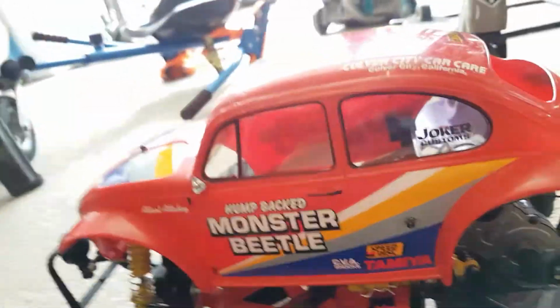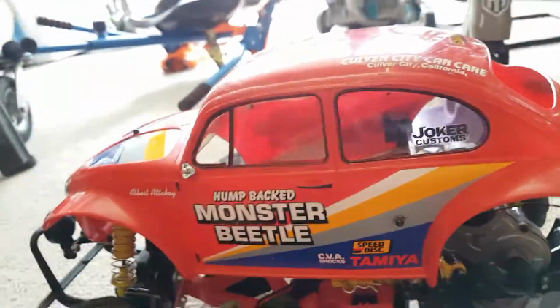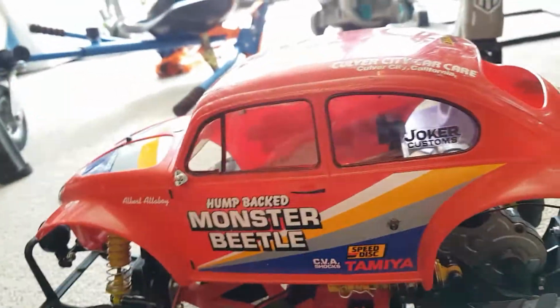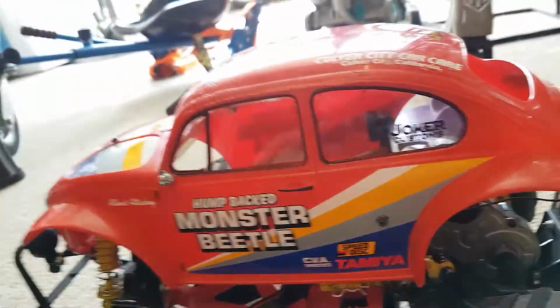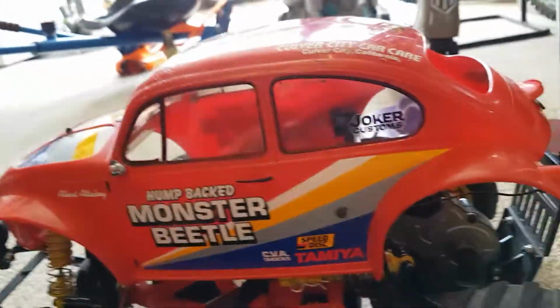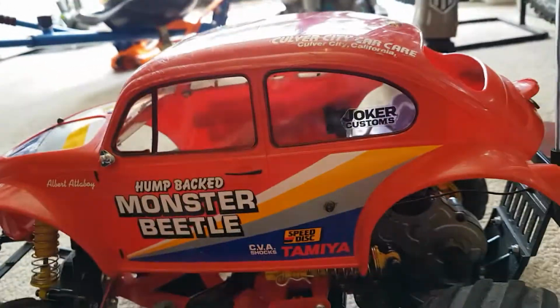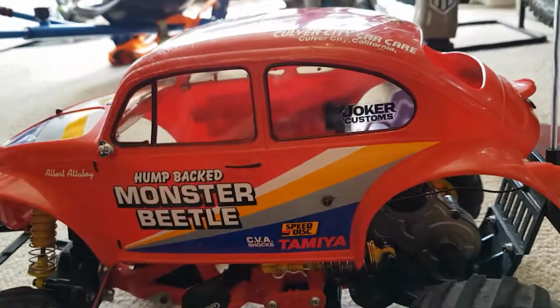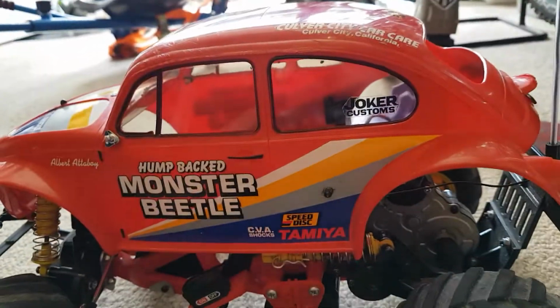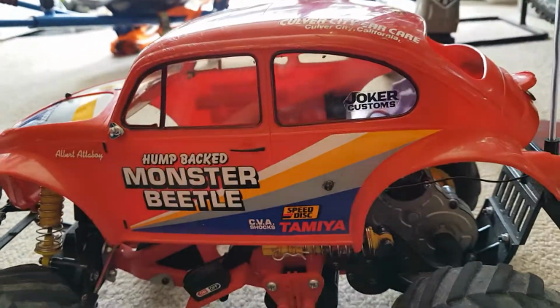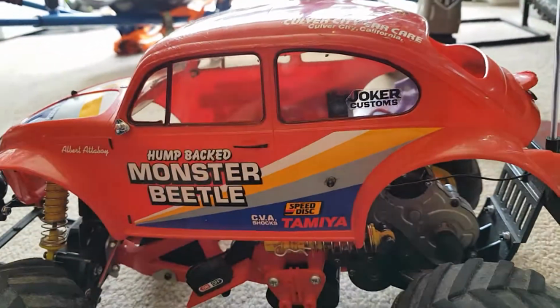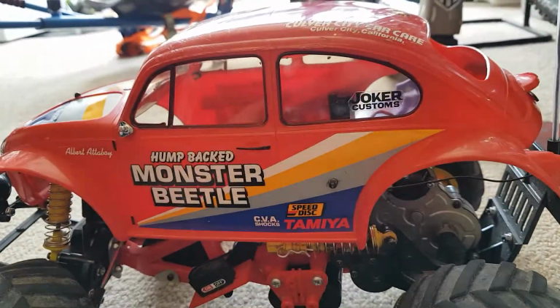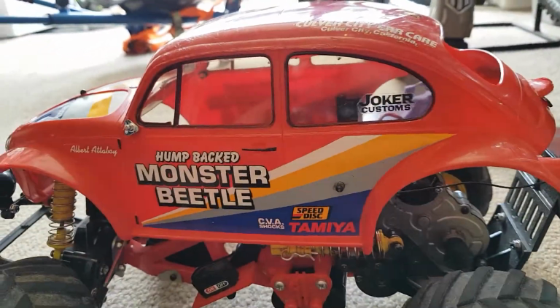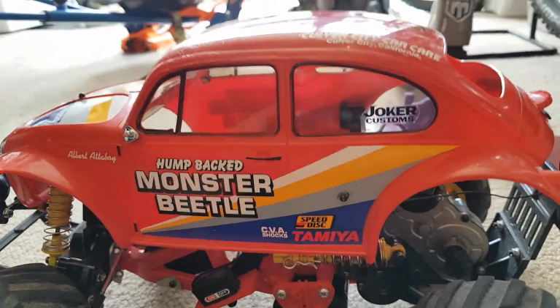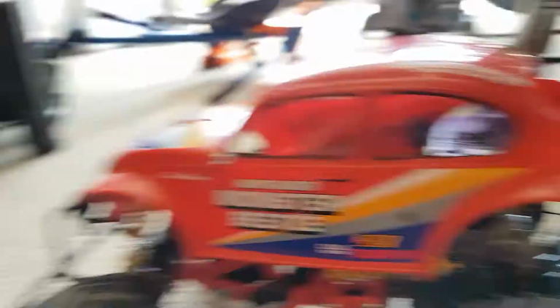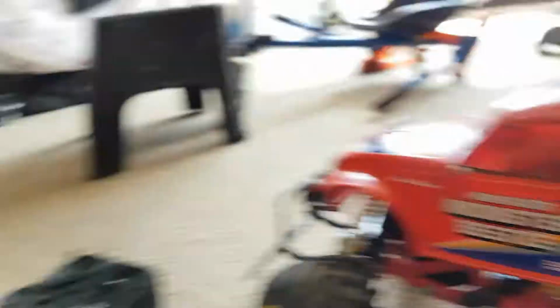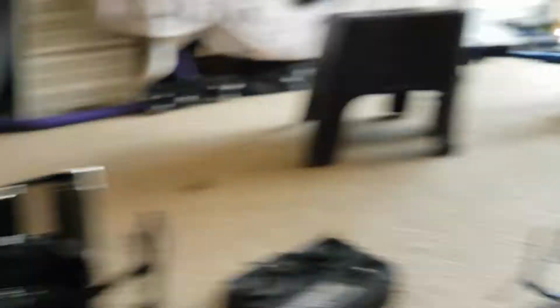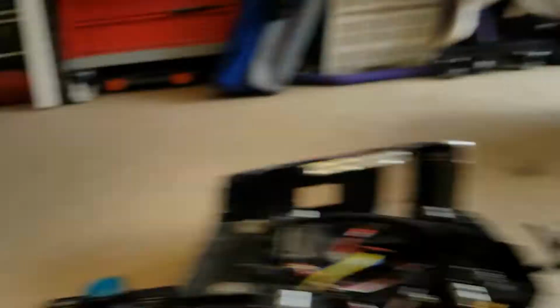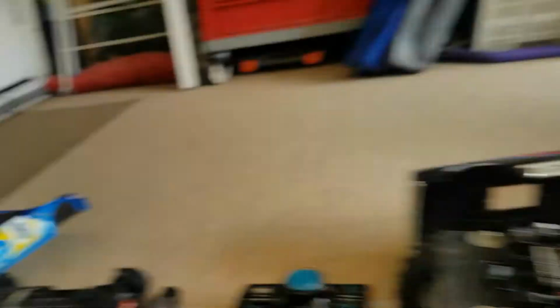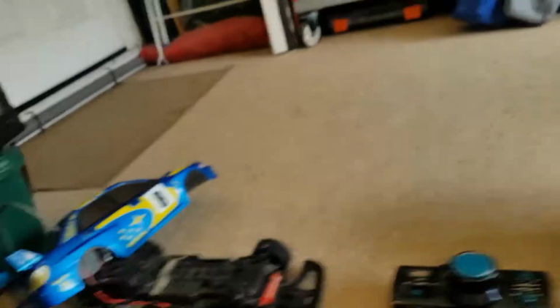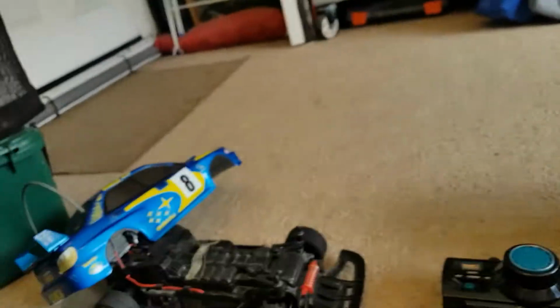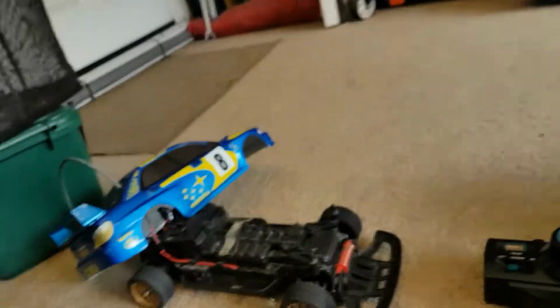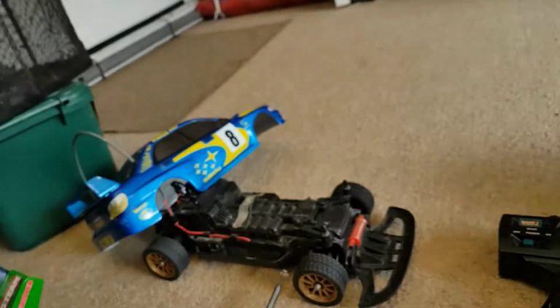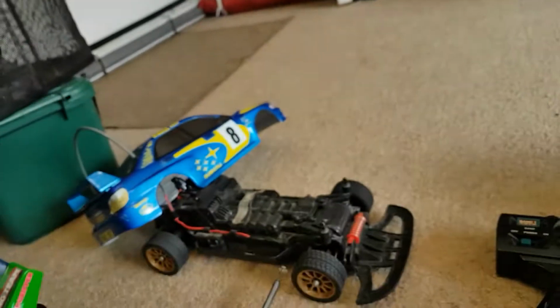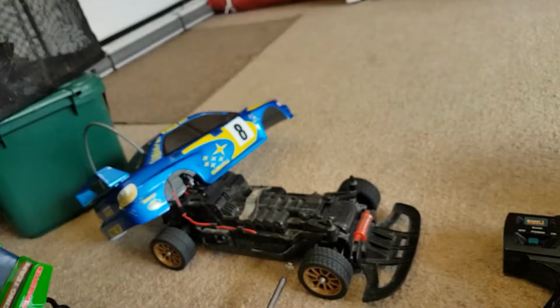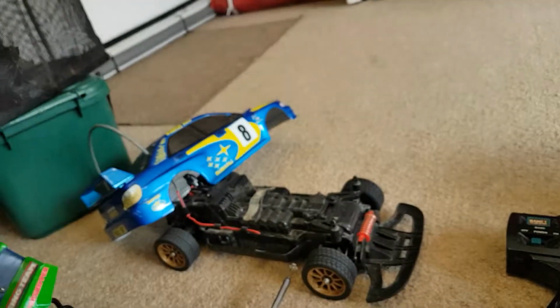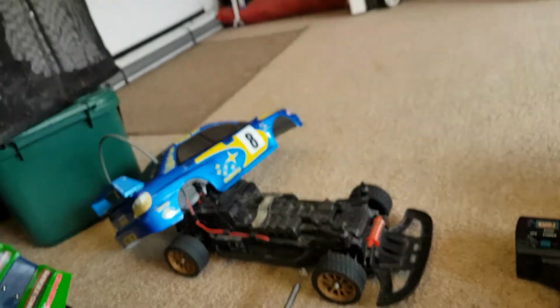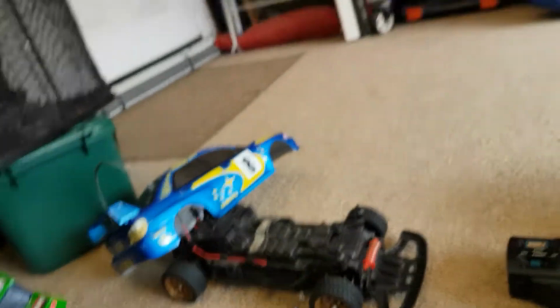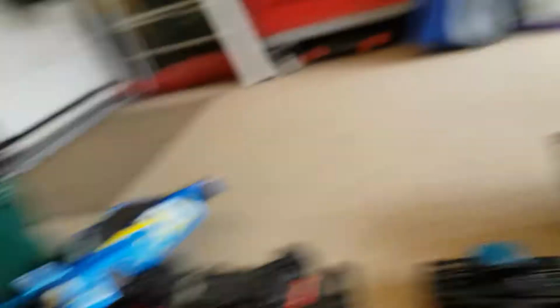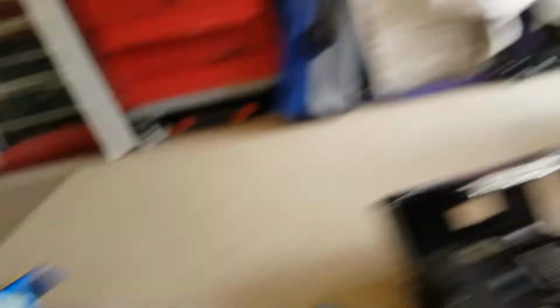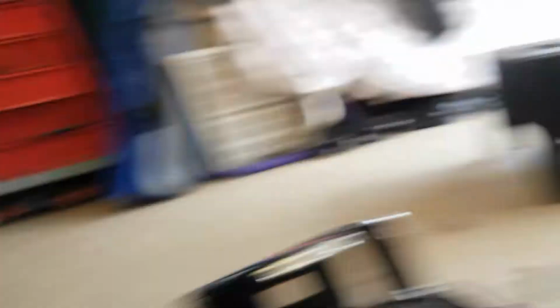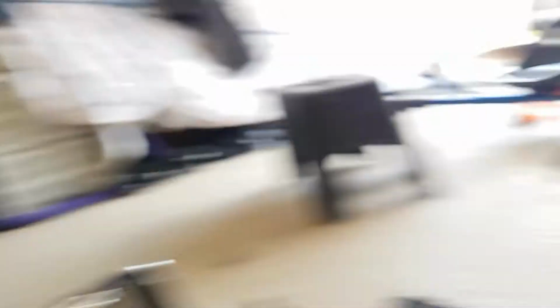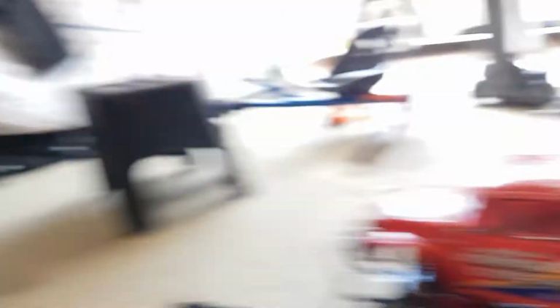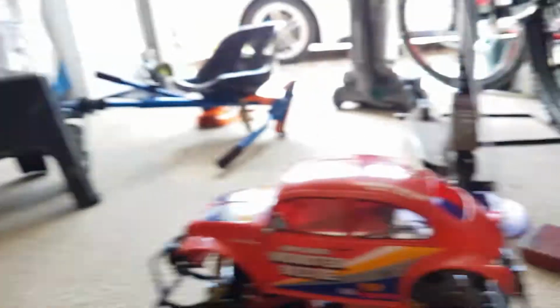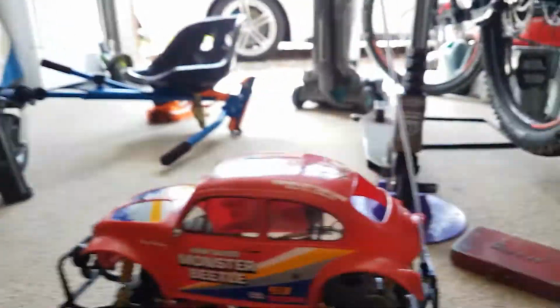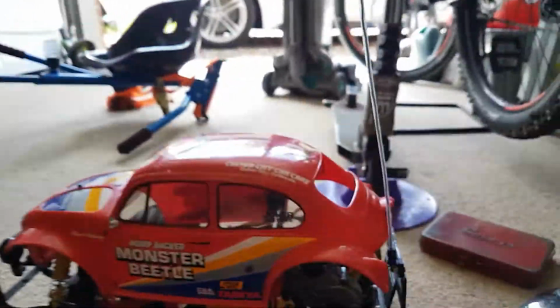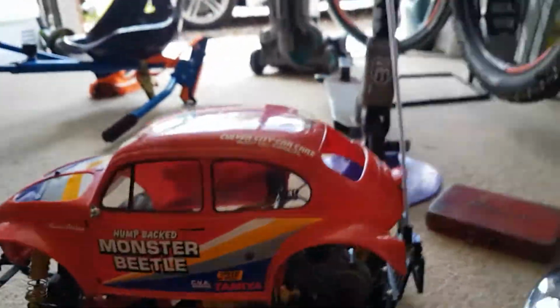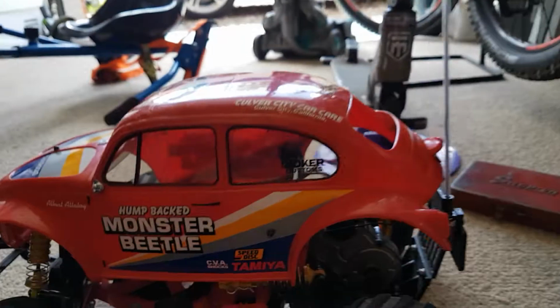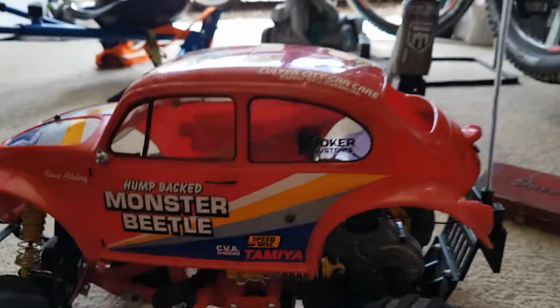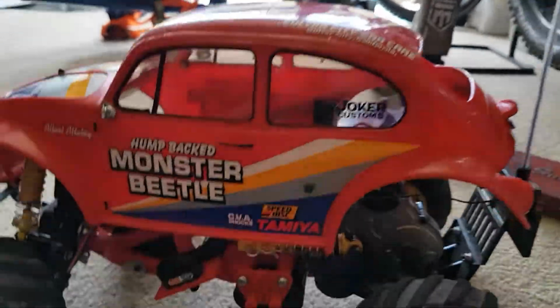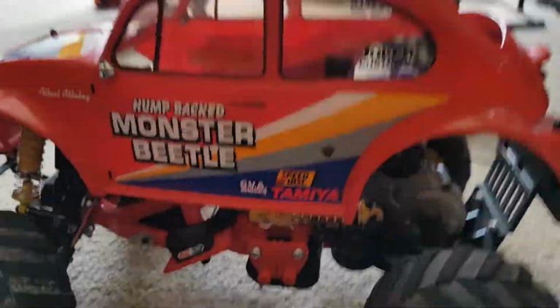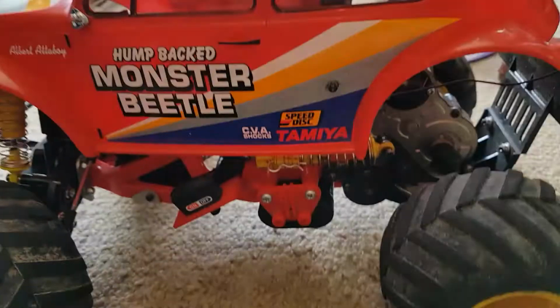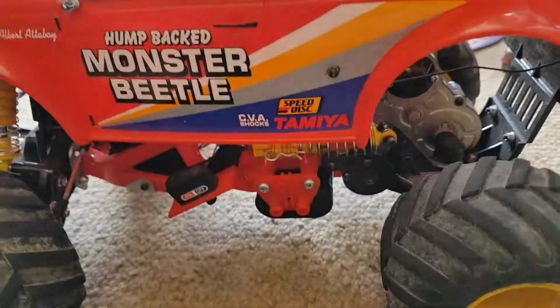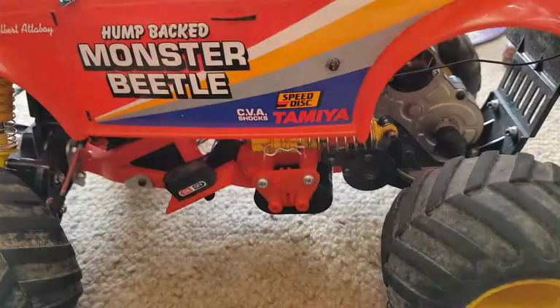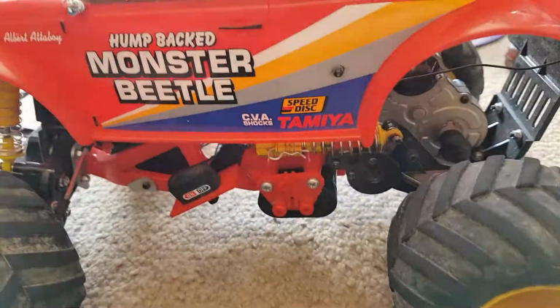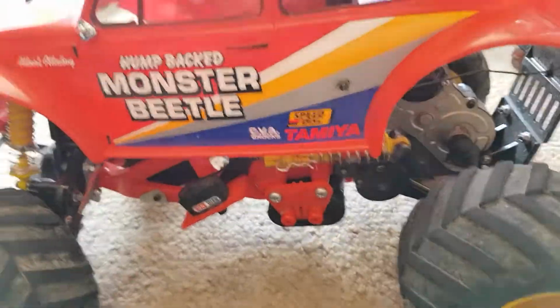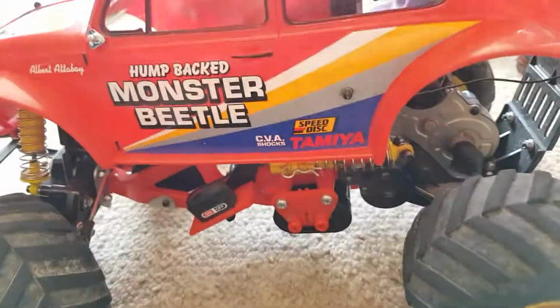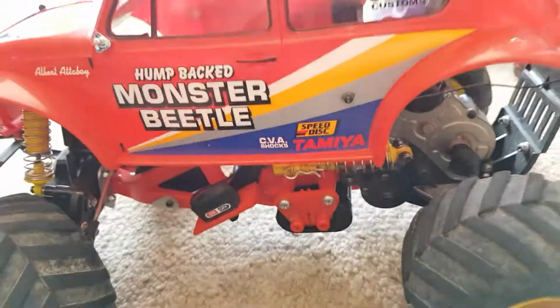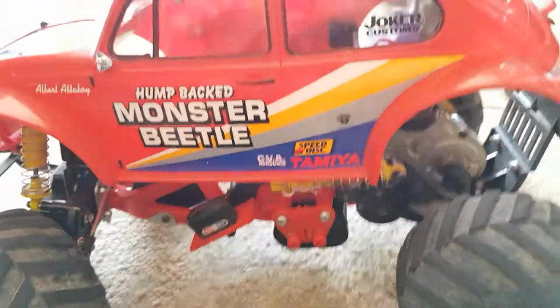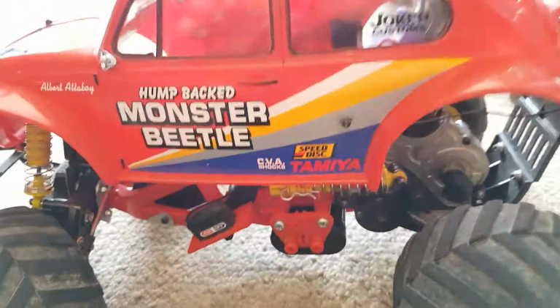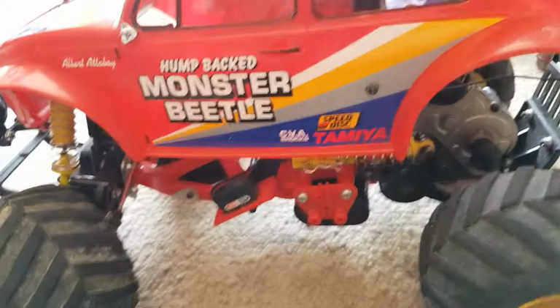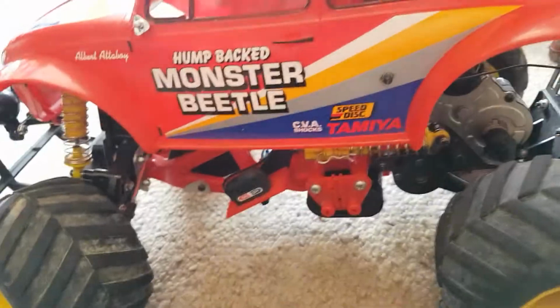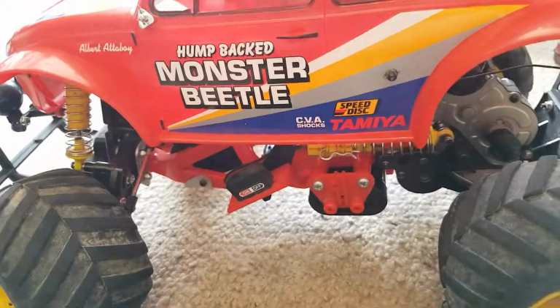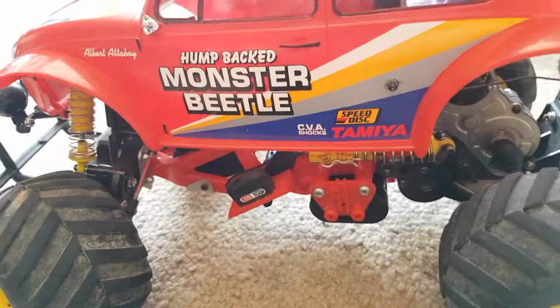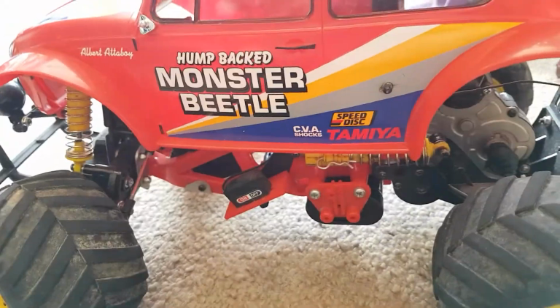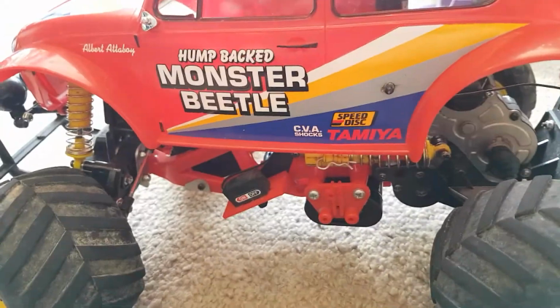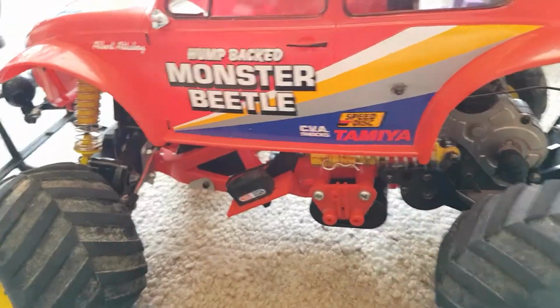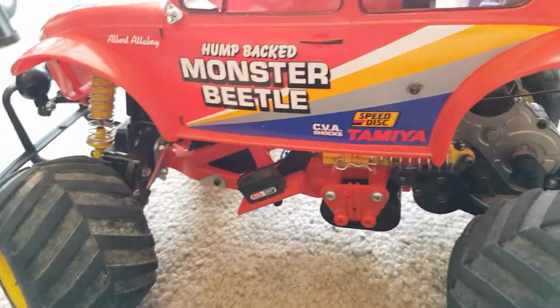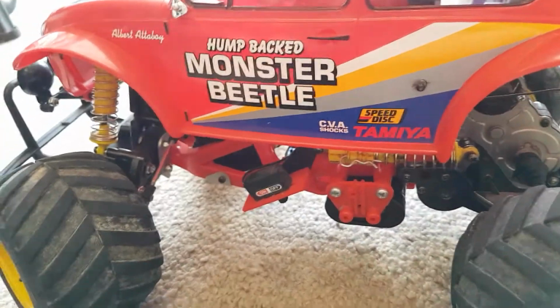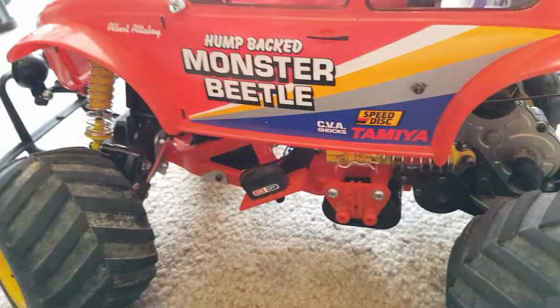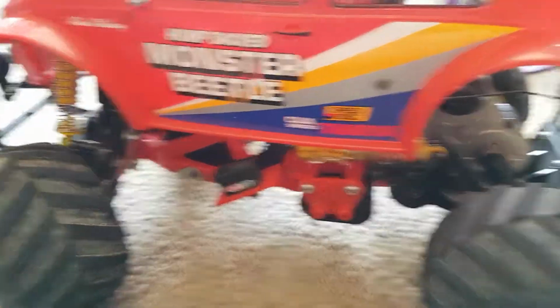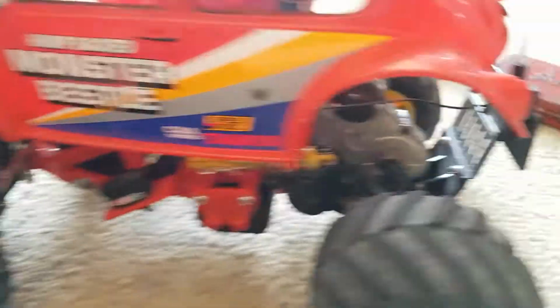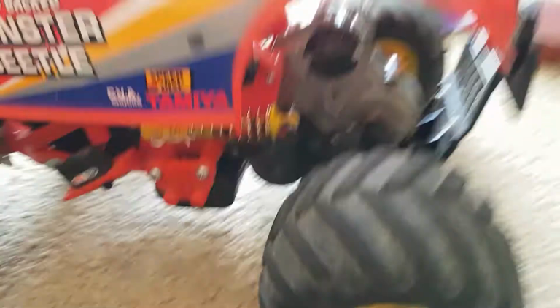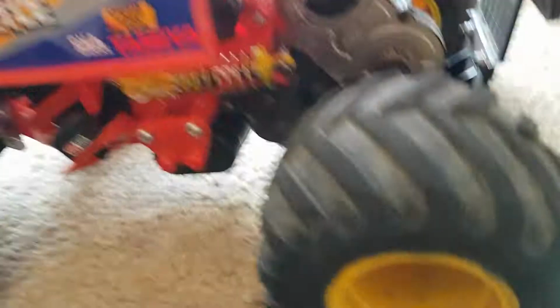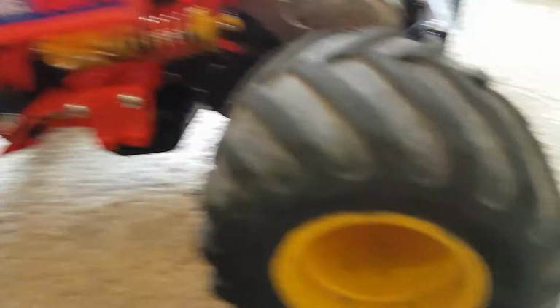This is actually the newest one to my collection. That's the second newest. And this one, like I said, has been changed.